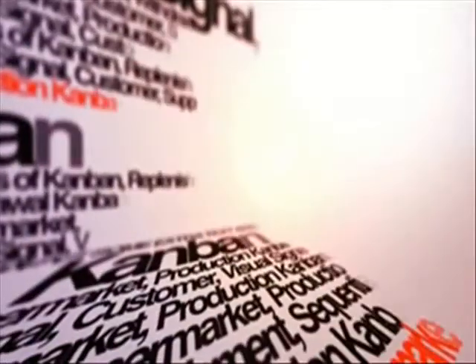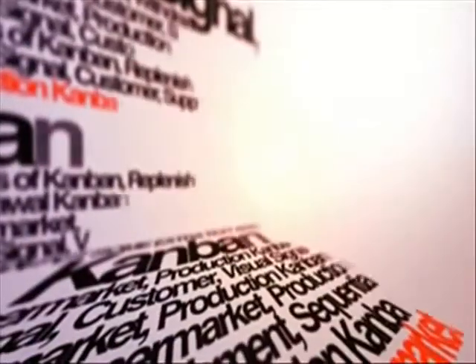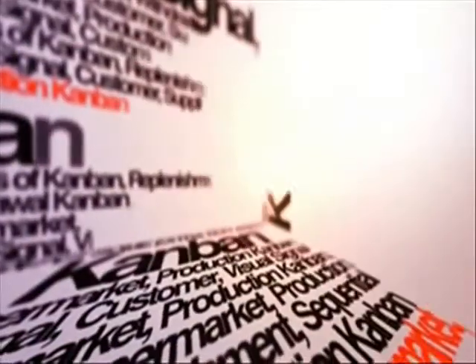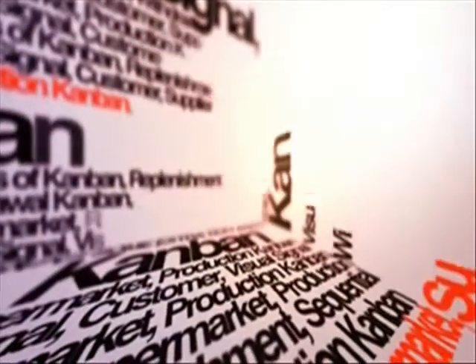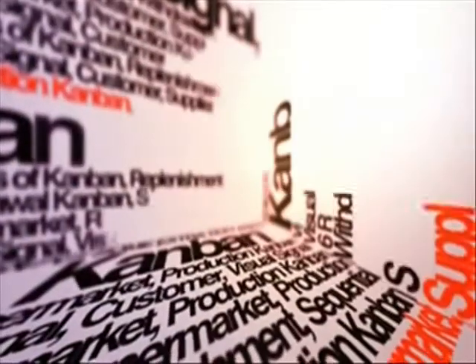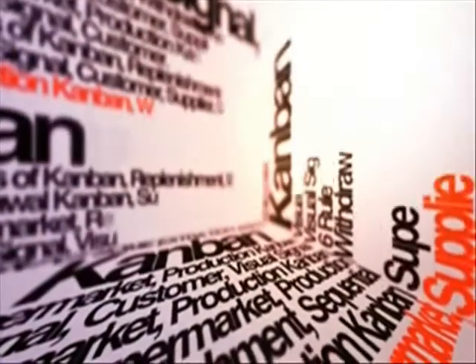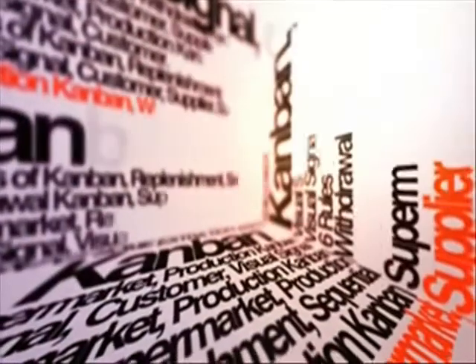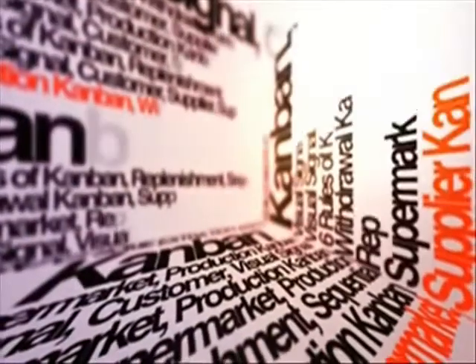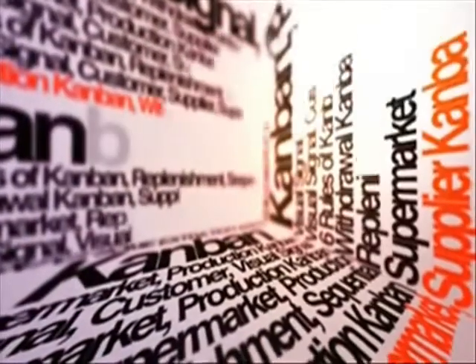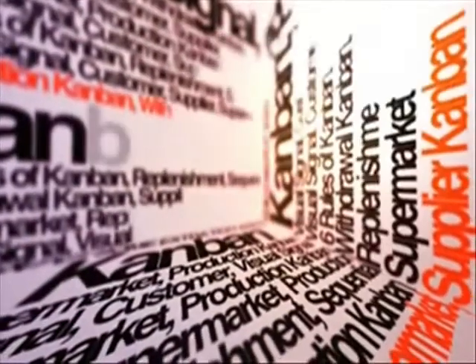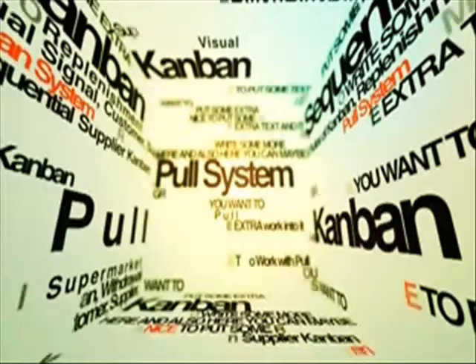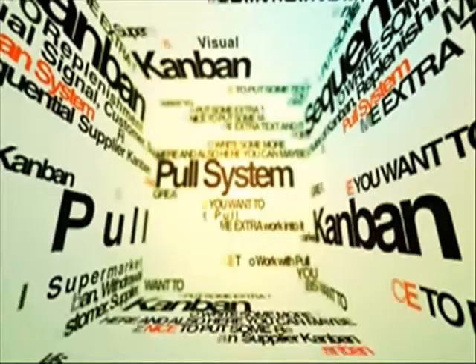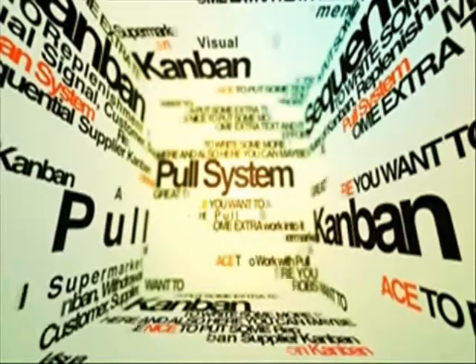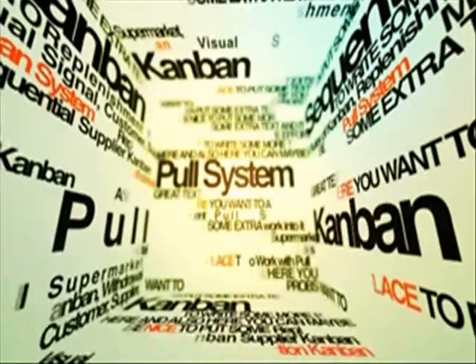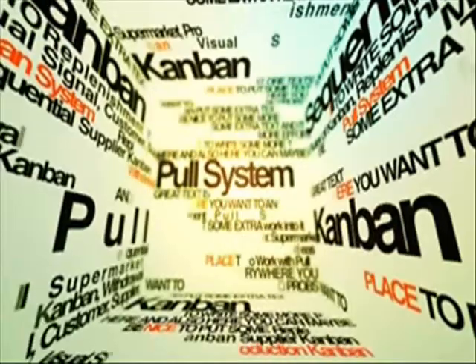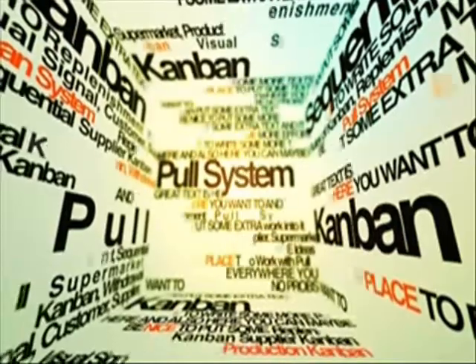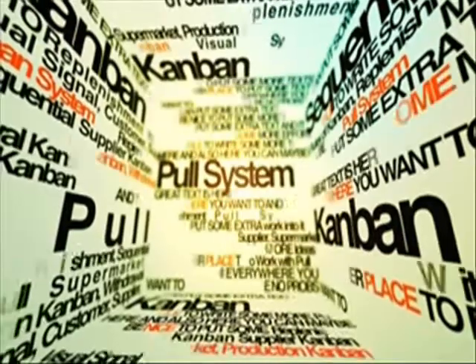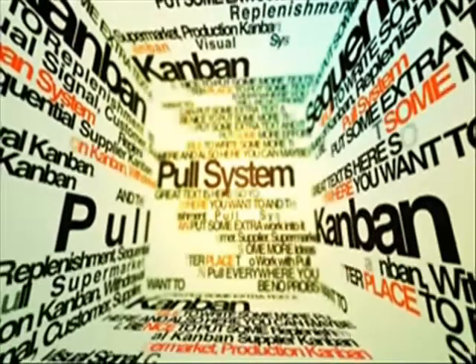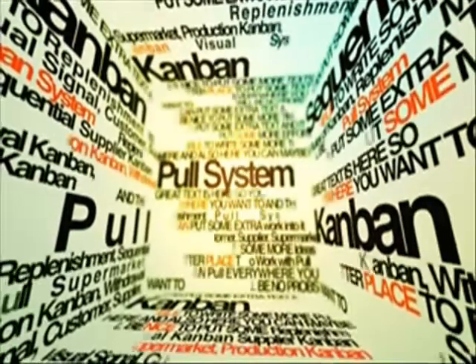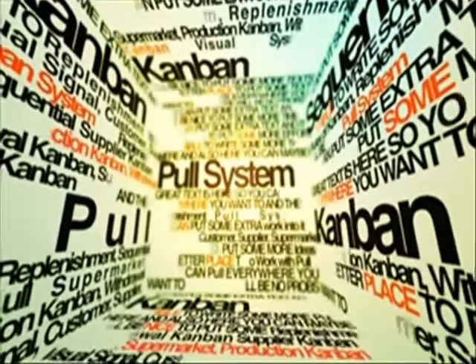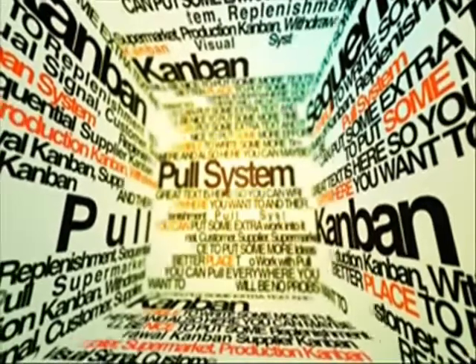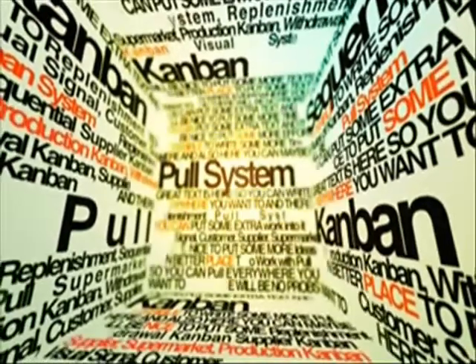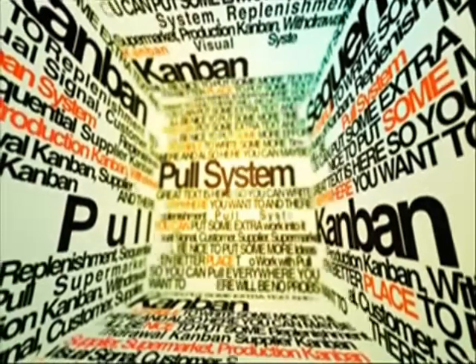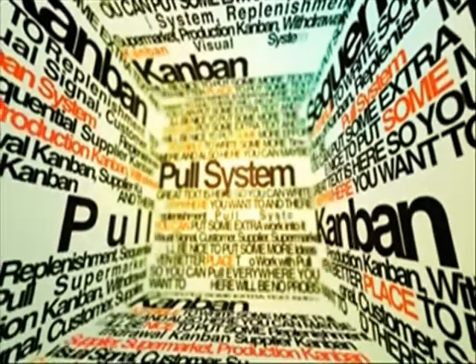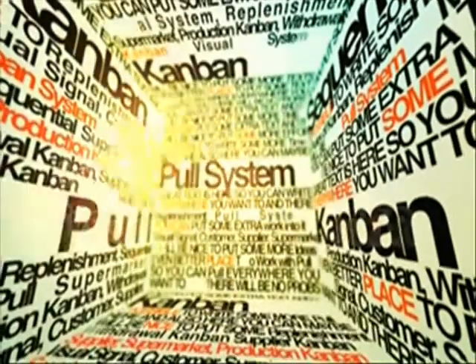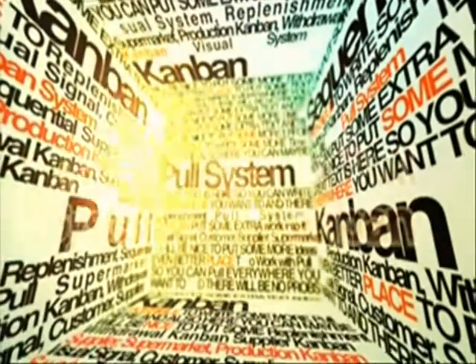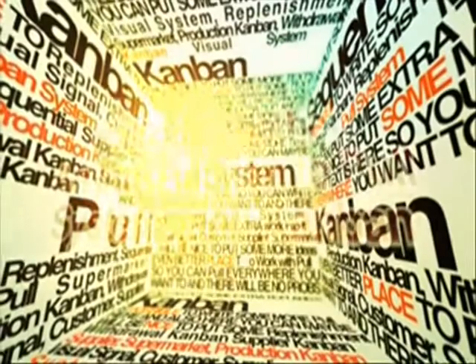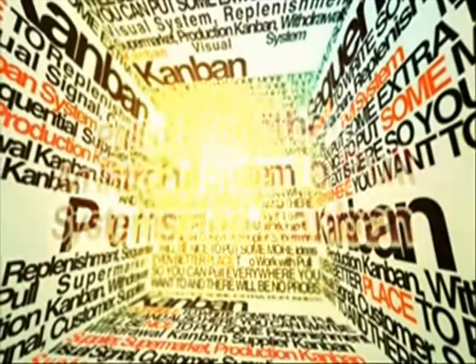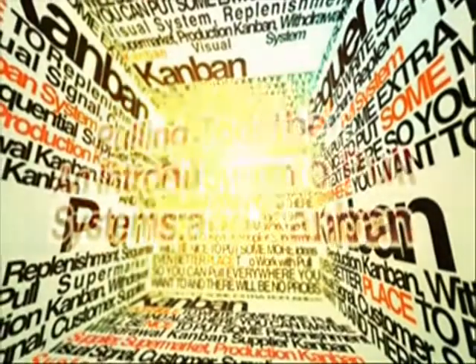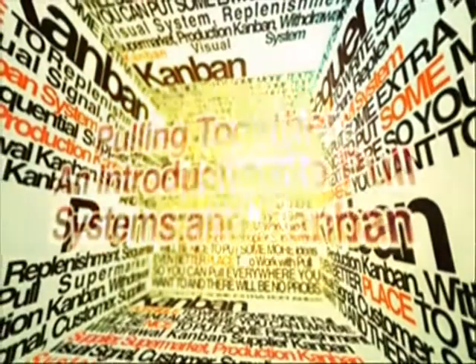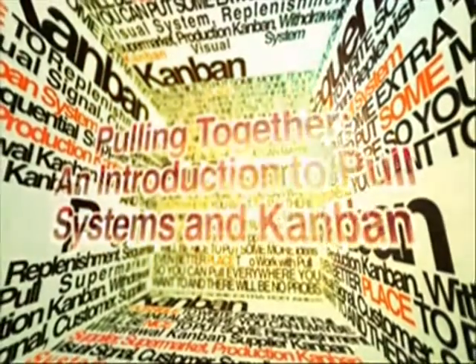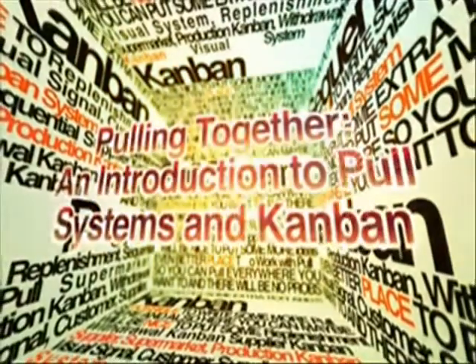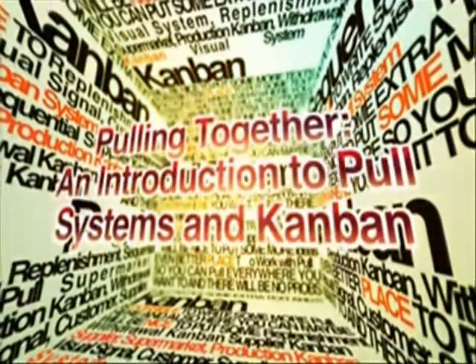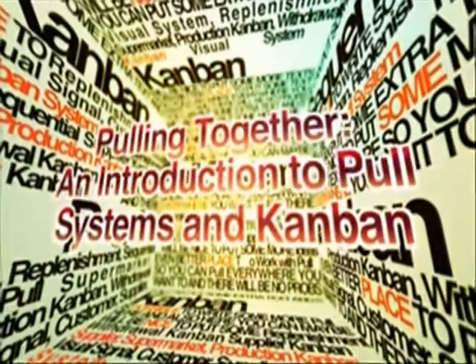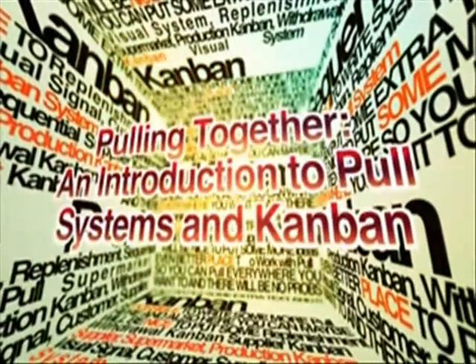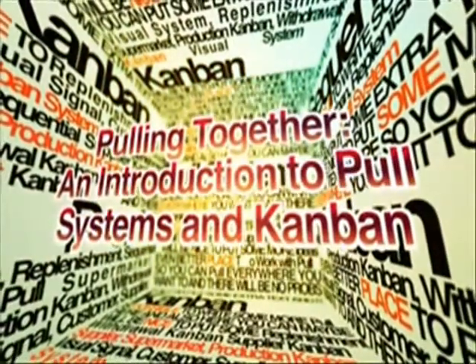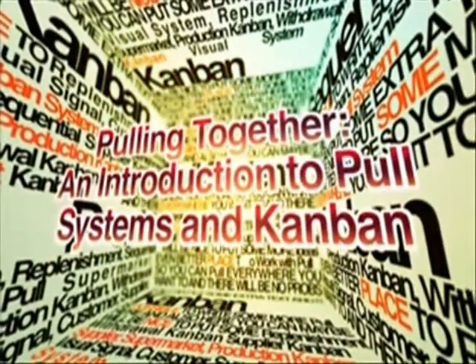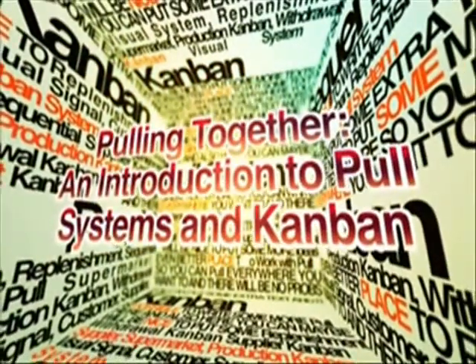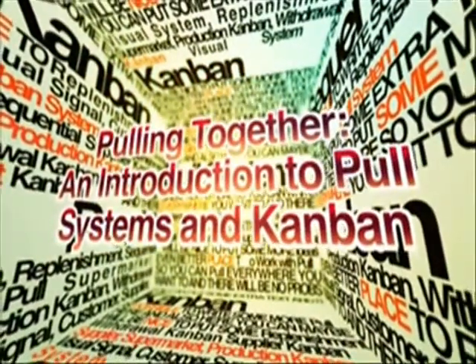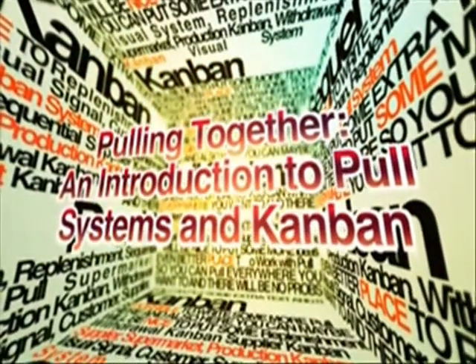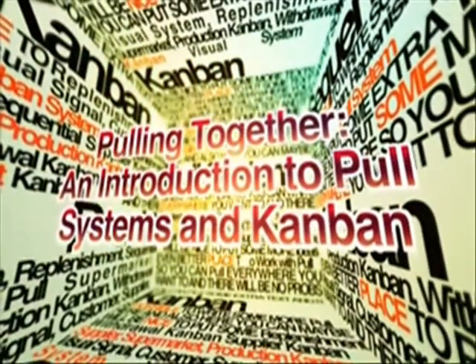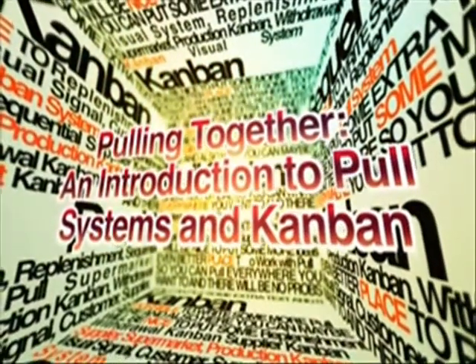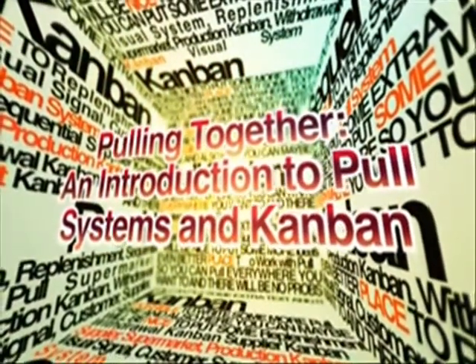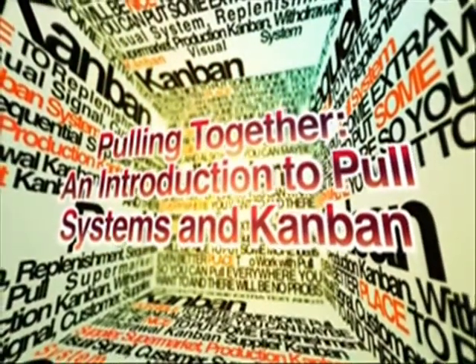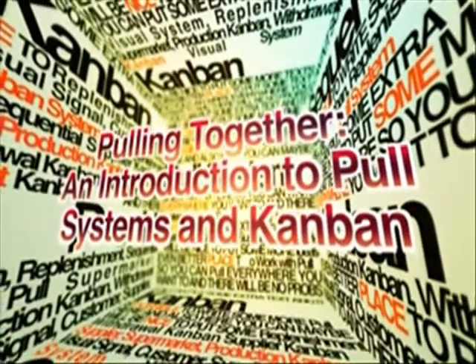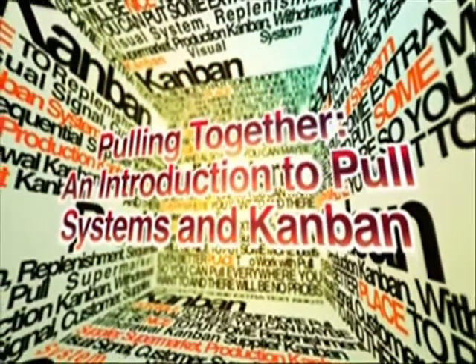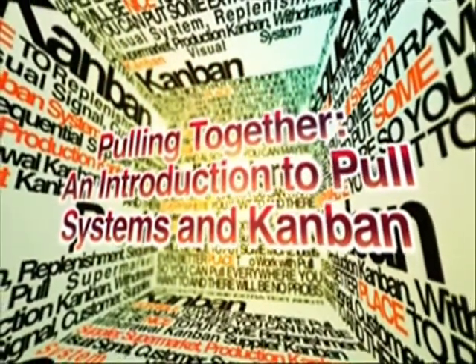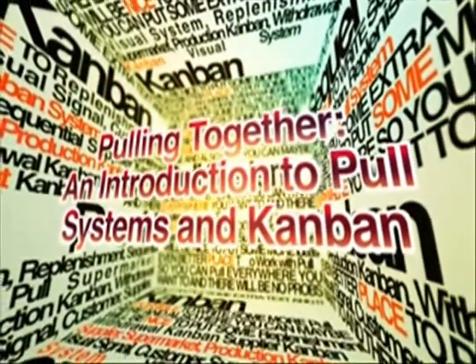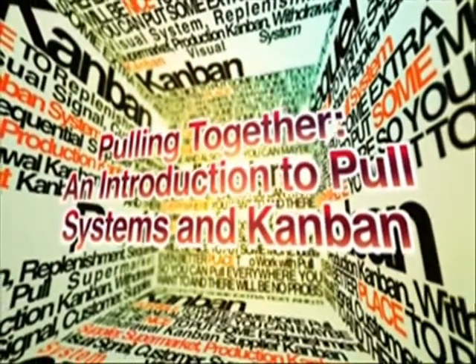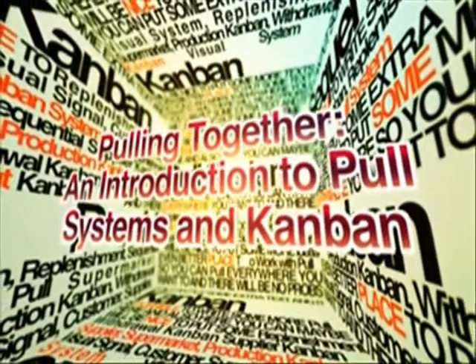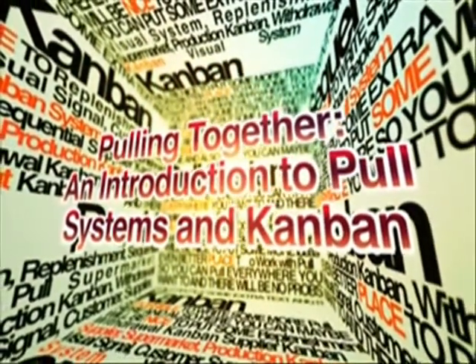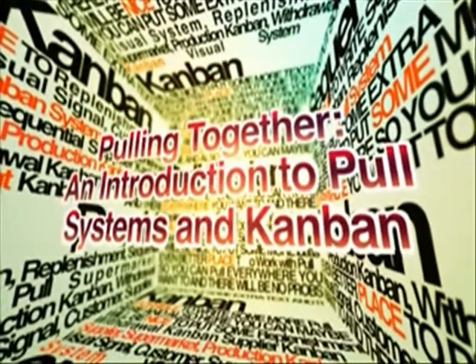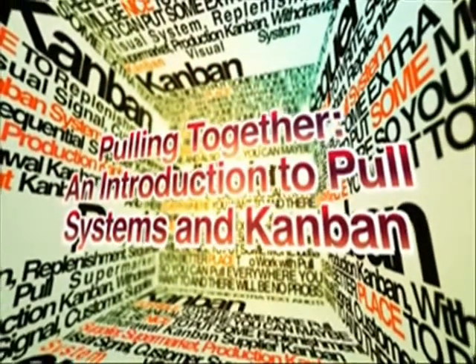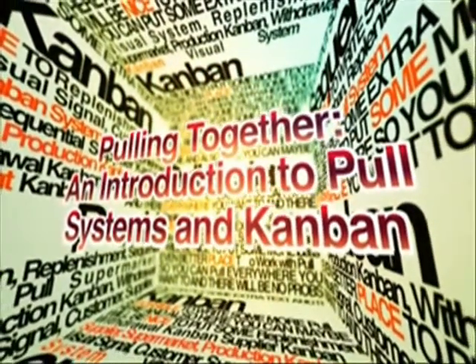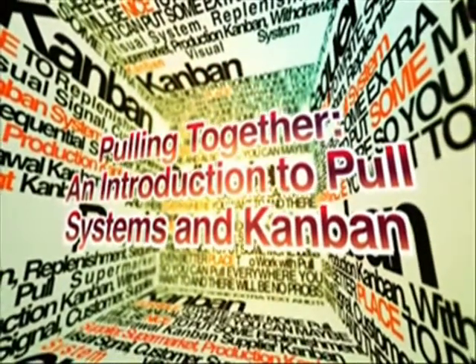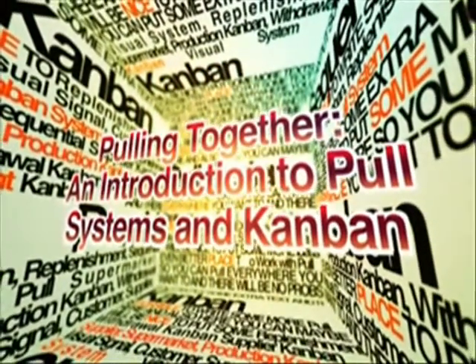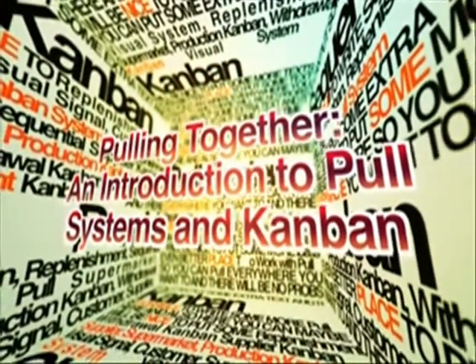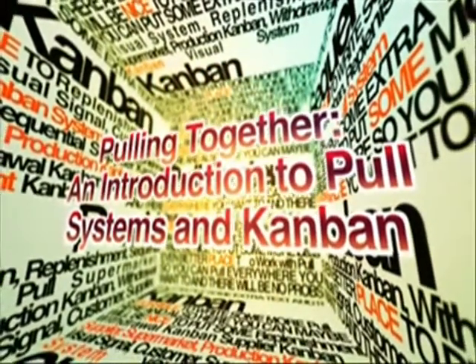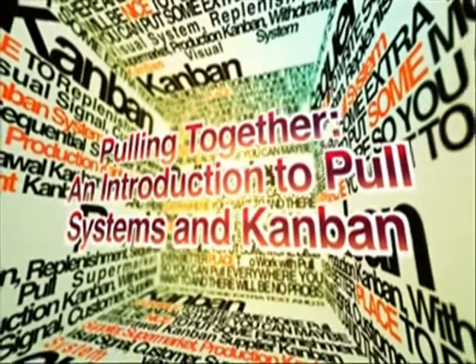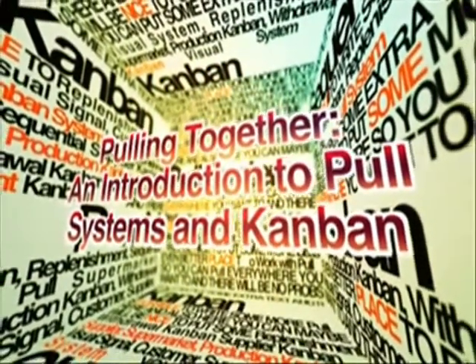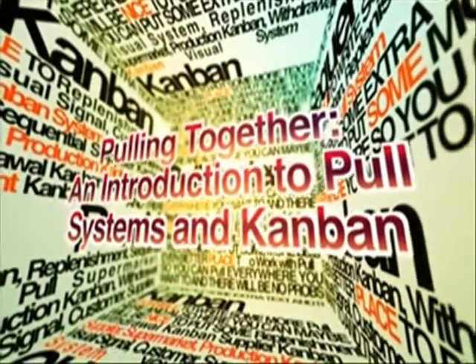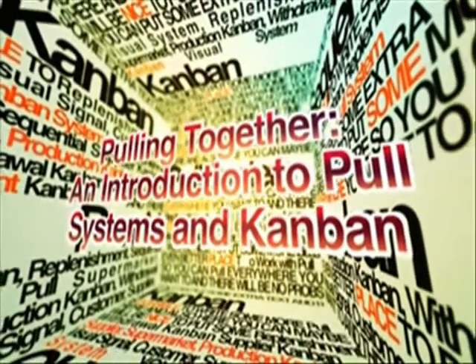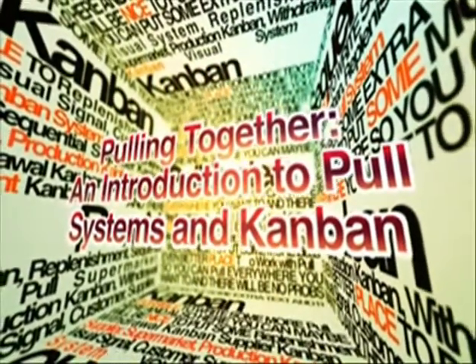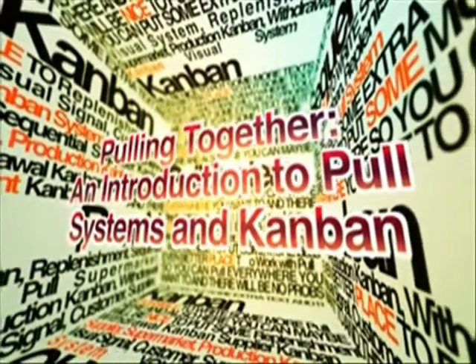GBMP proudly presents their next installment to the Lean video series entitled Pulling Together: An Introduction to Pull Systems and Kanban.